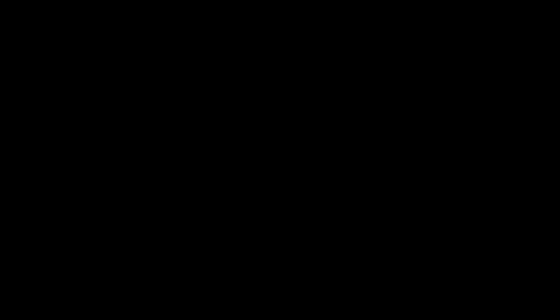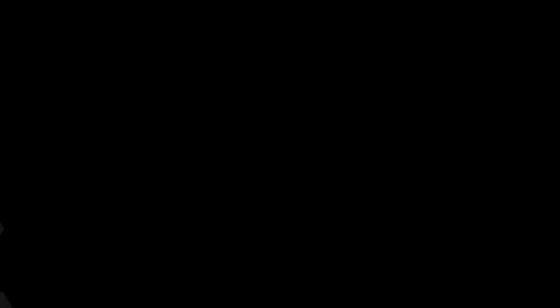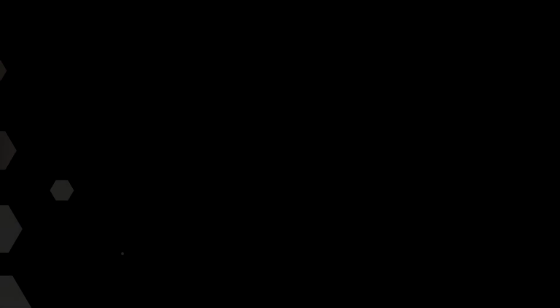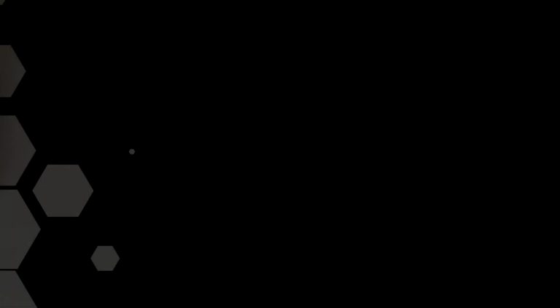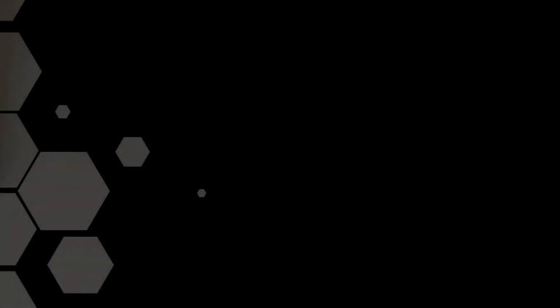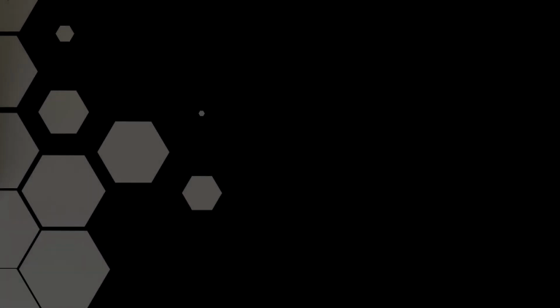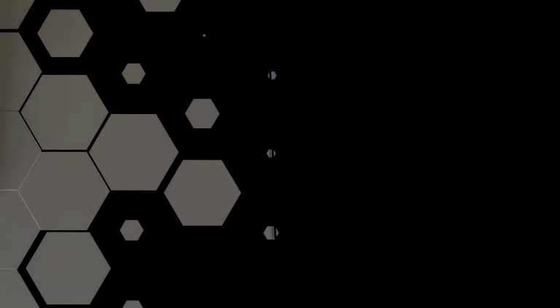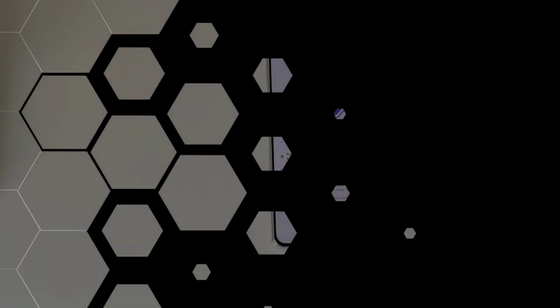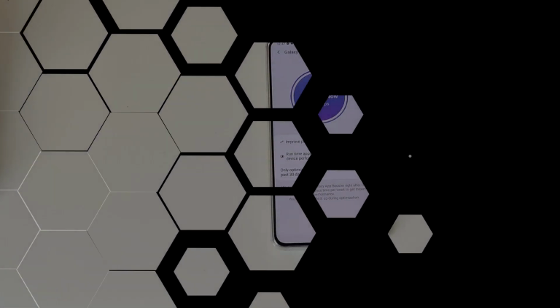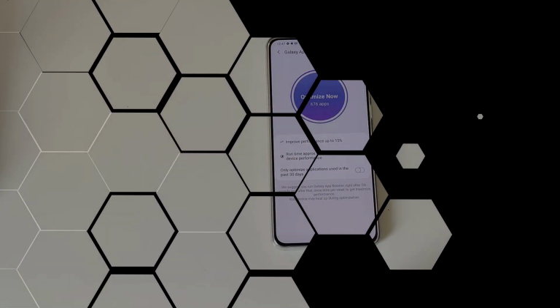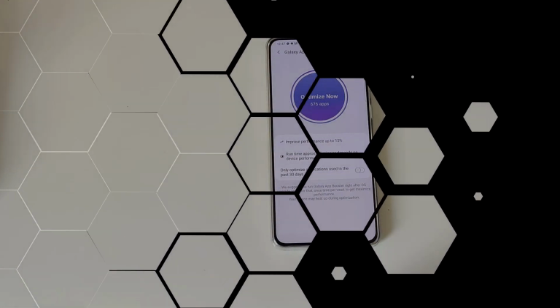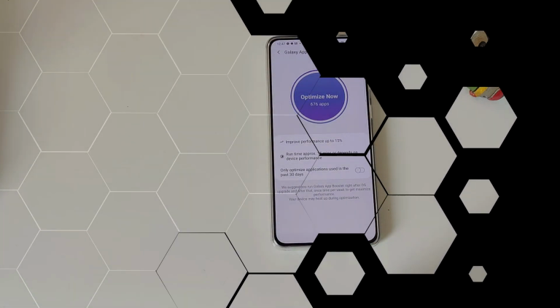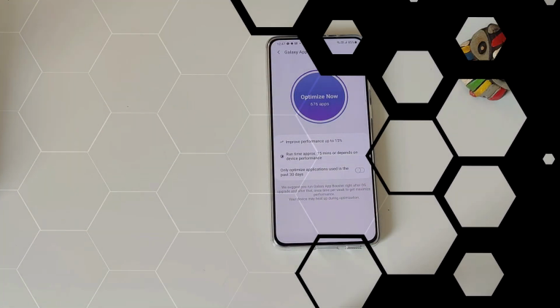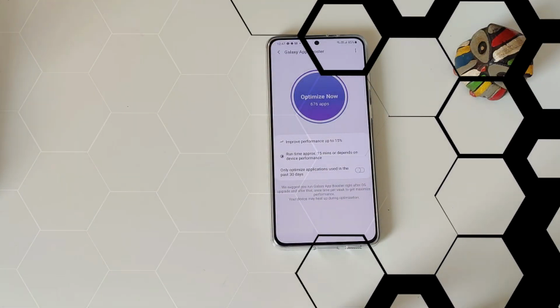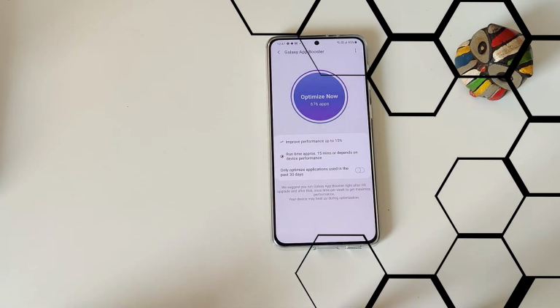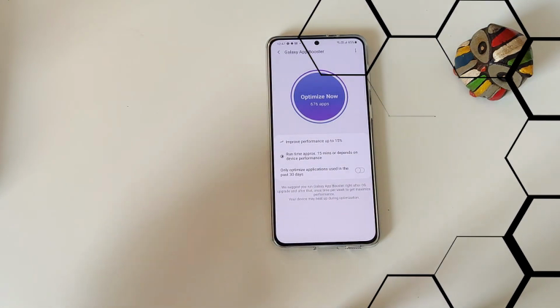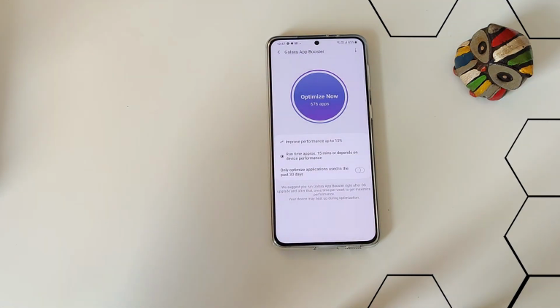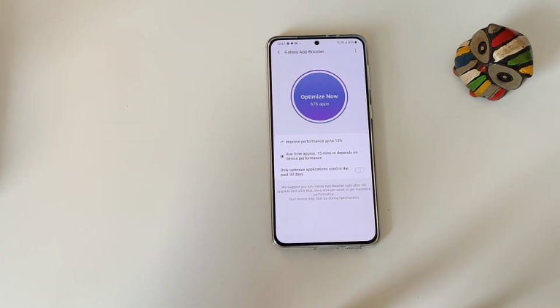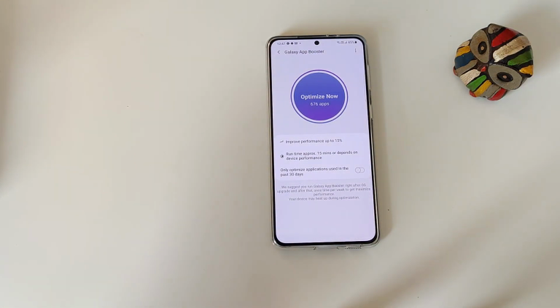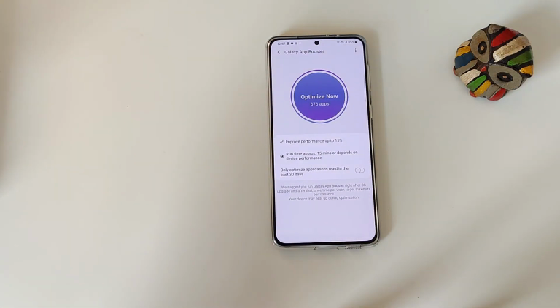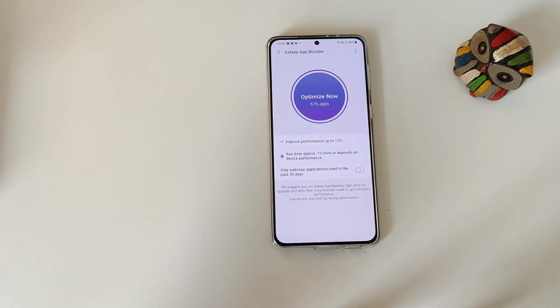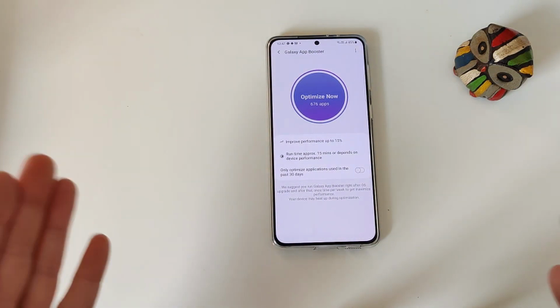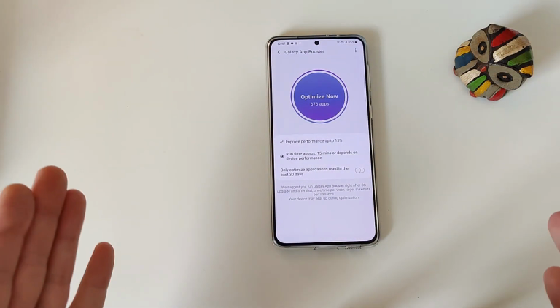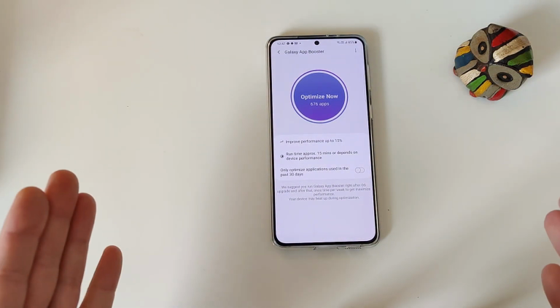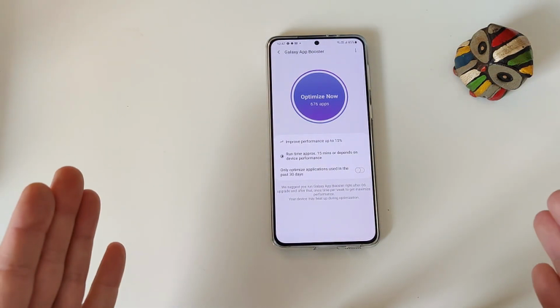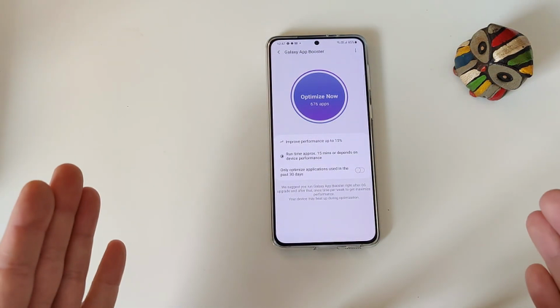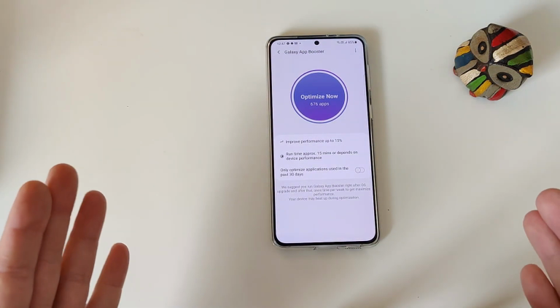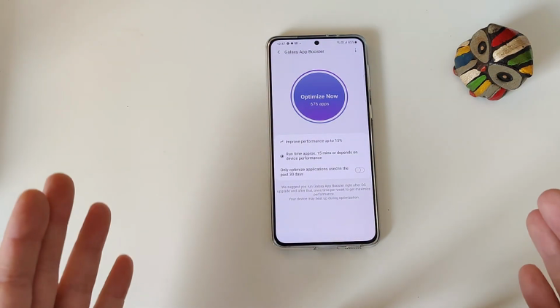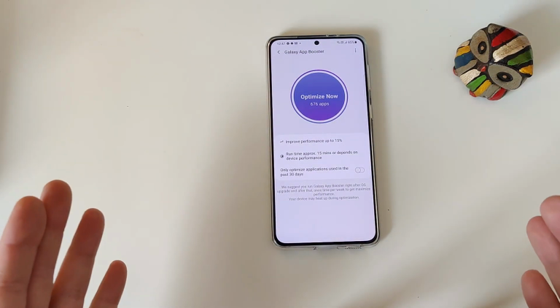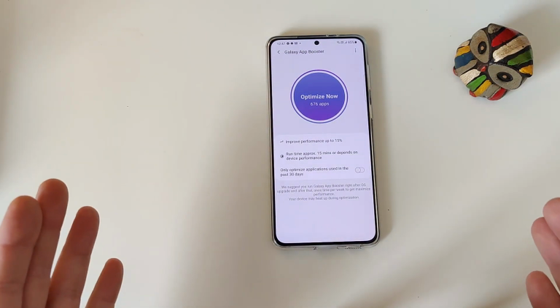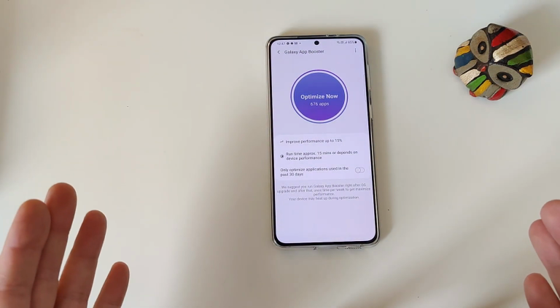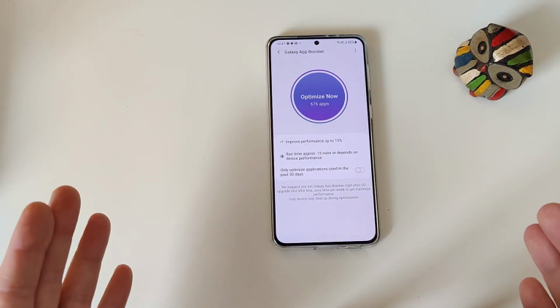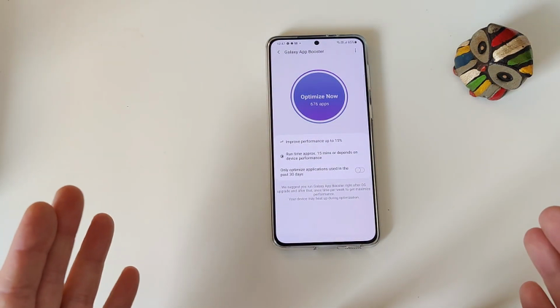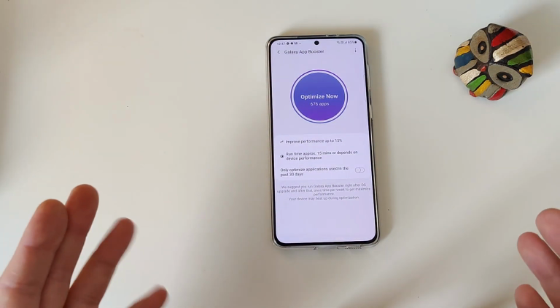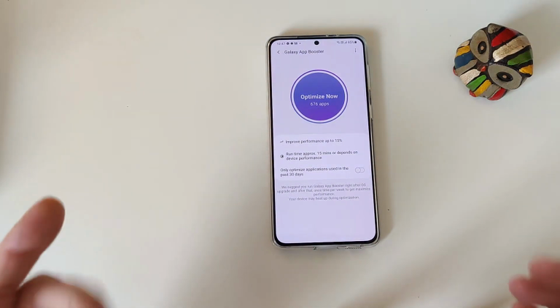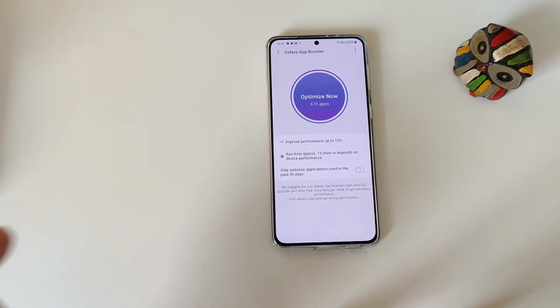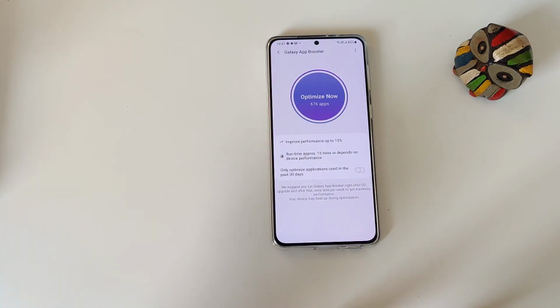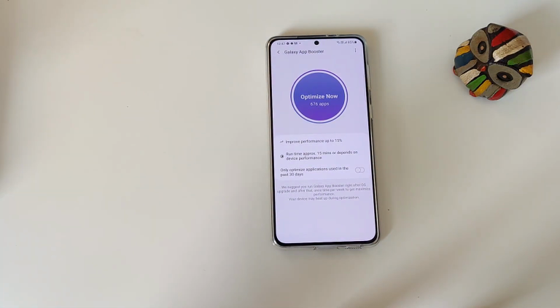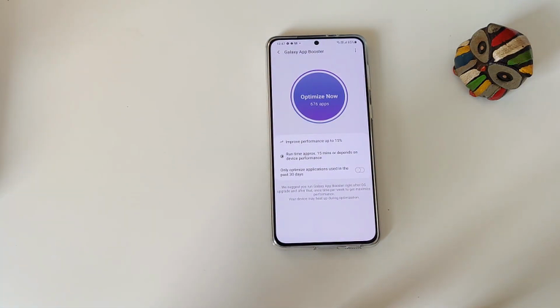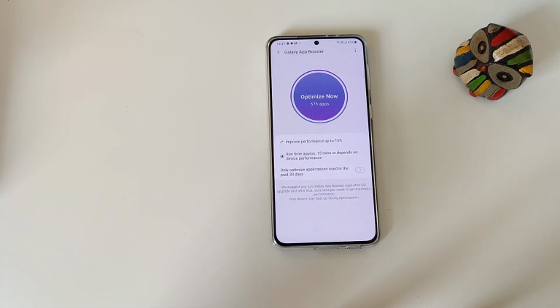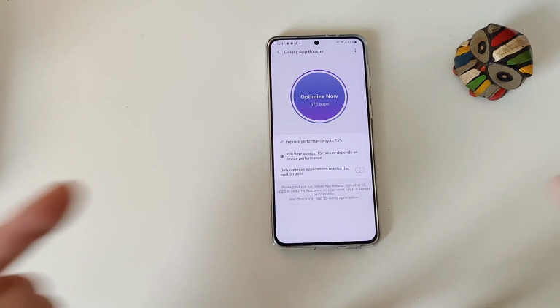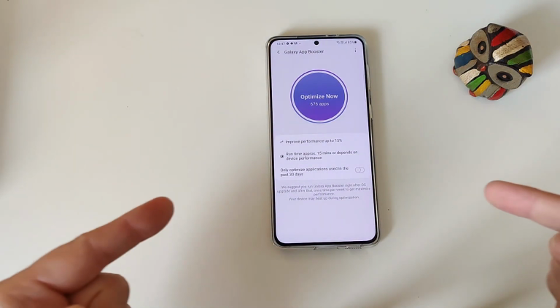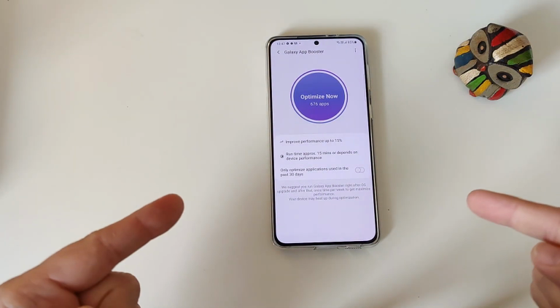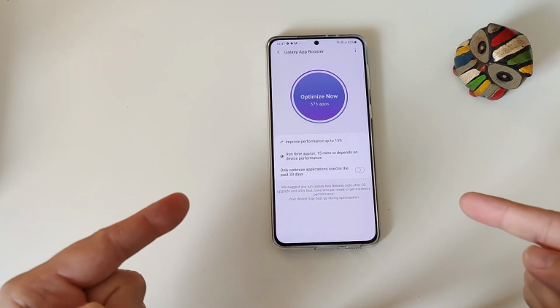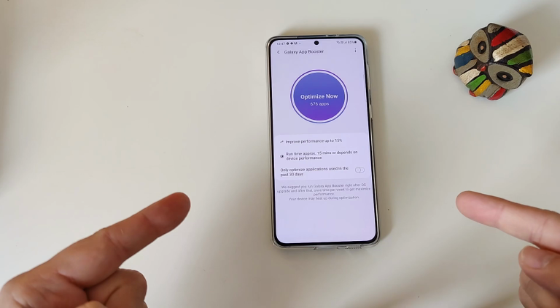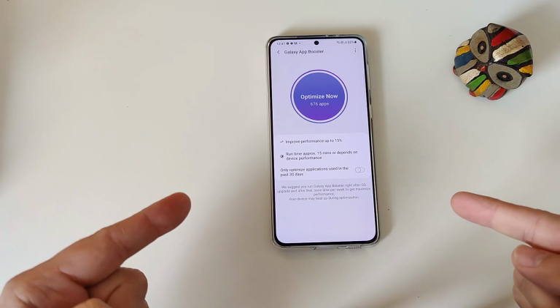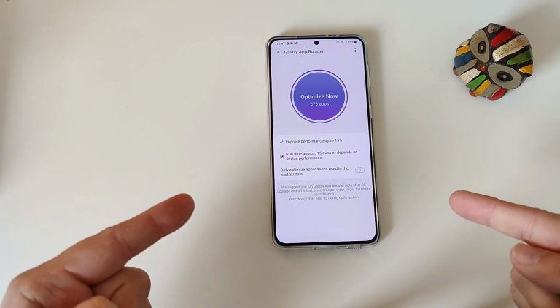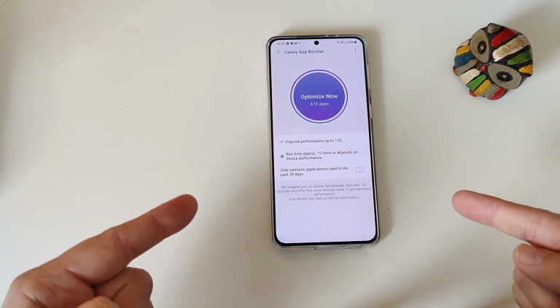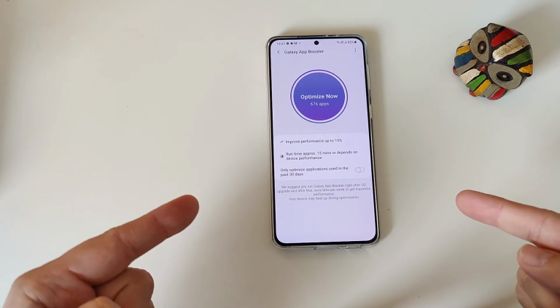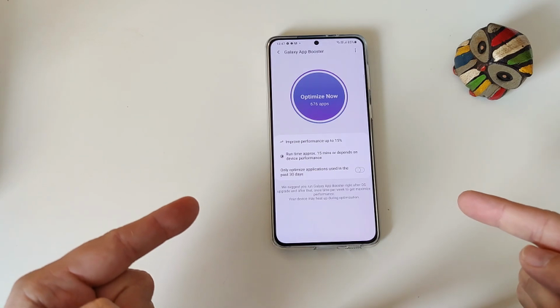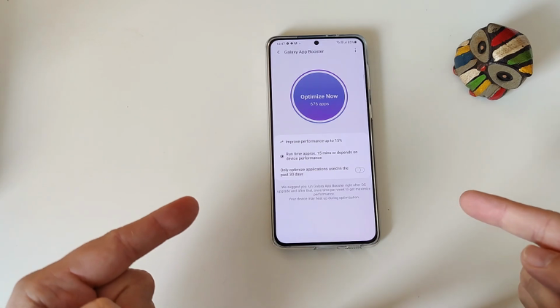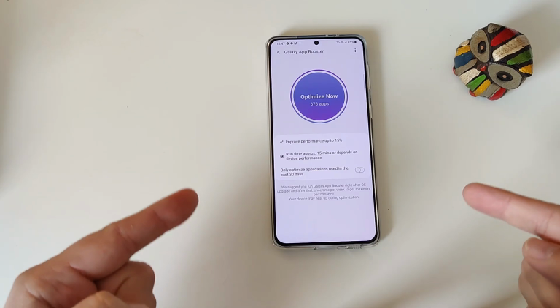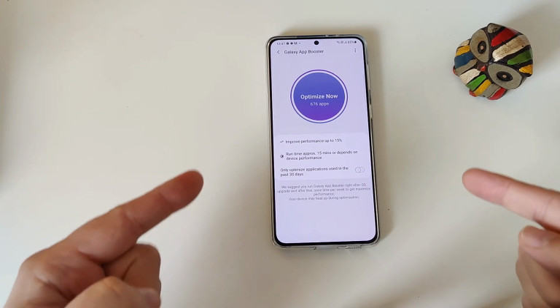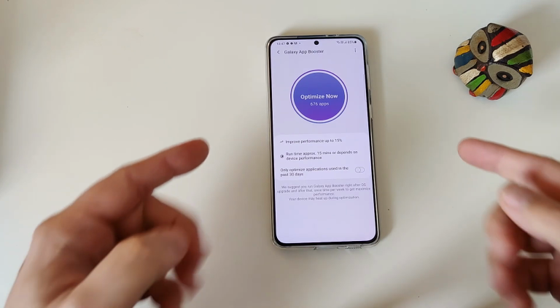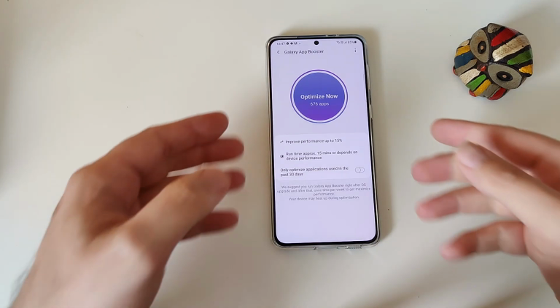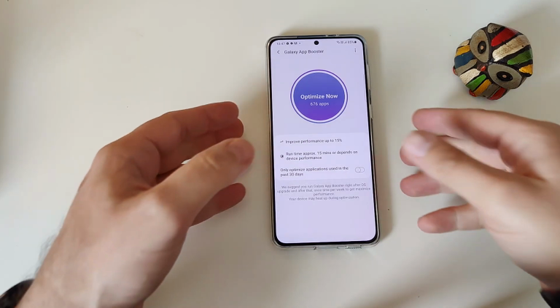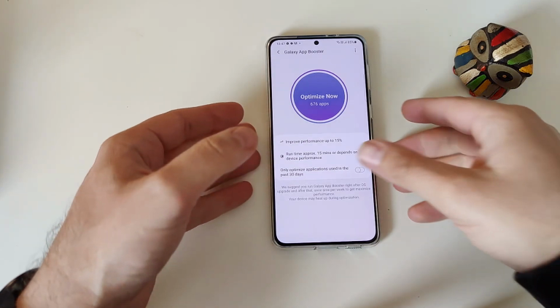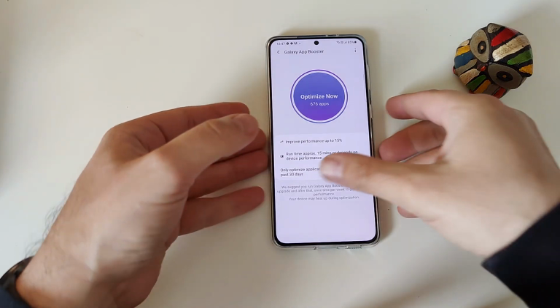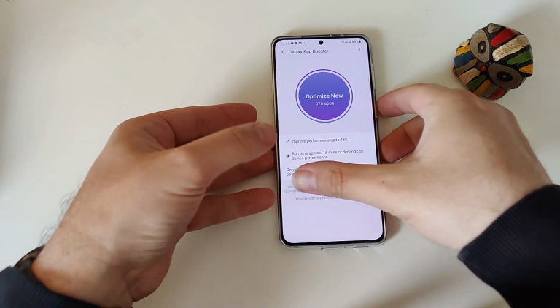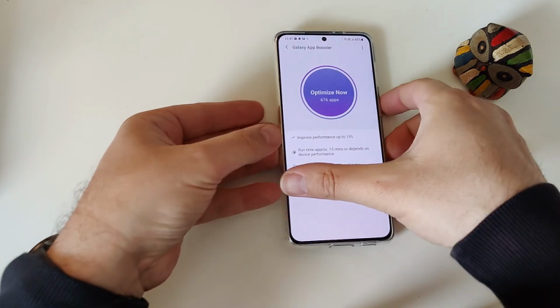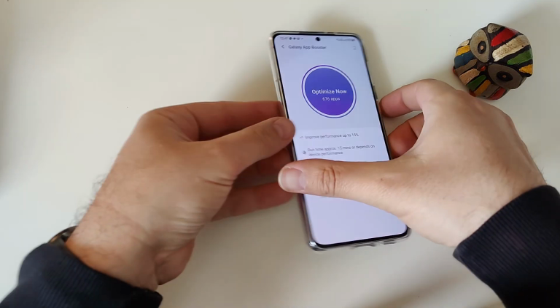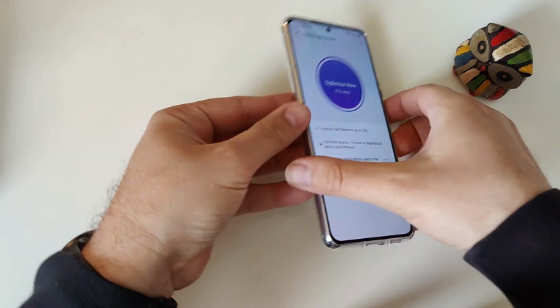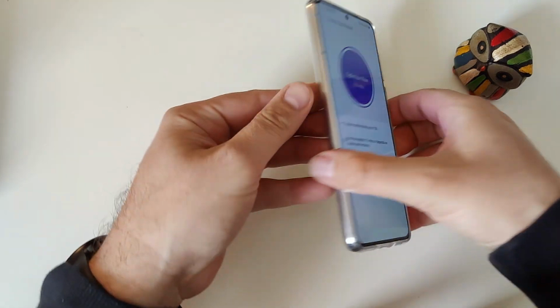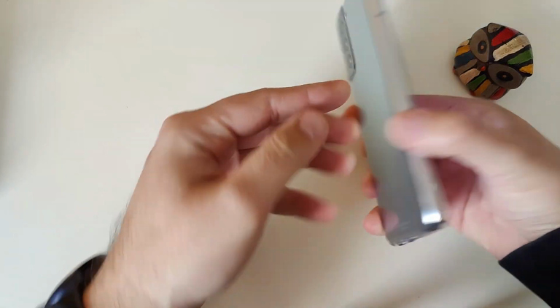Hi guys, welcome back on the channel. VST here with NSP Stech. And yes, this is the Galaxy S21 Plus.